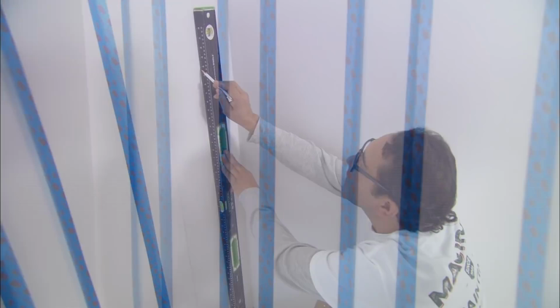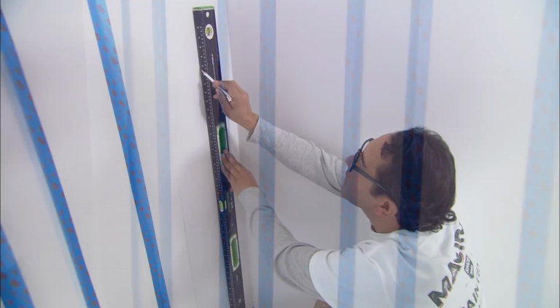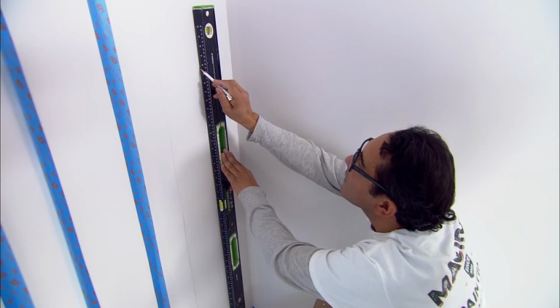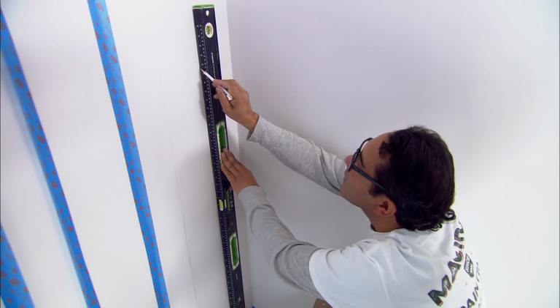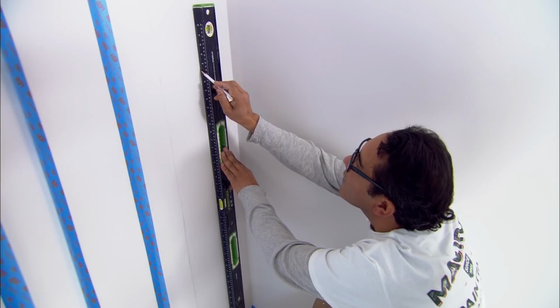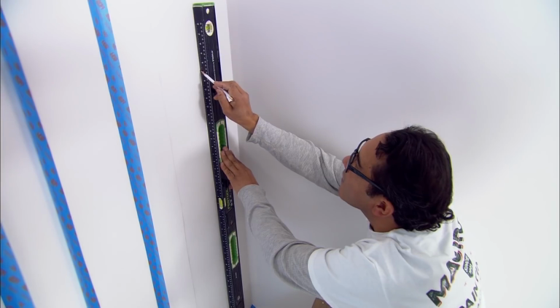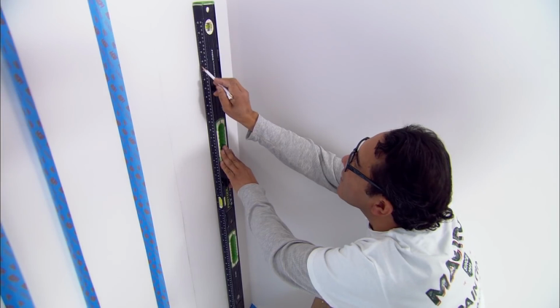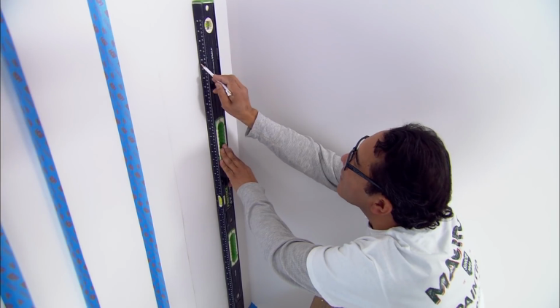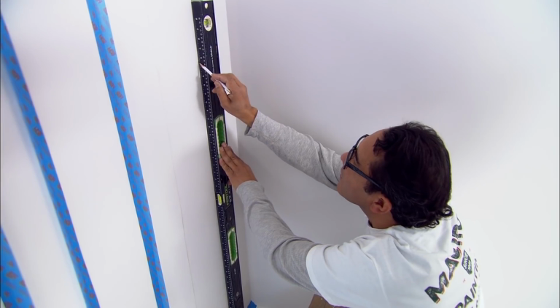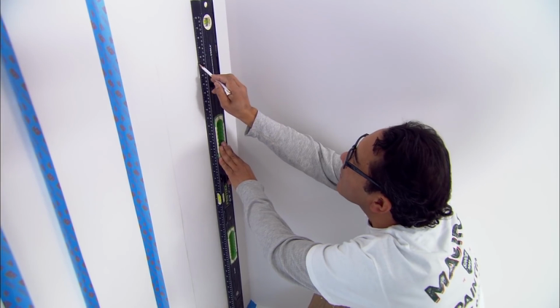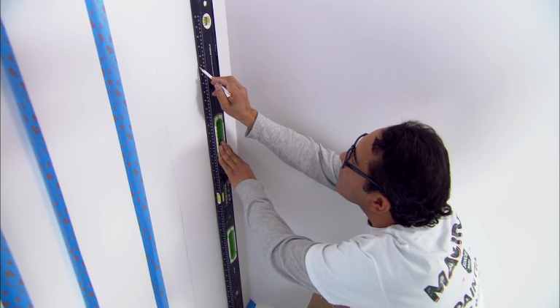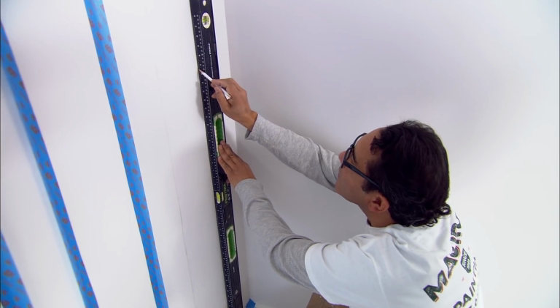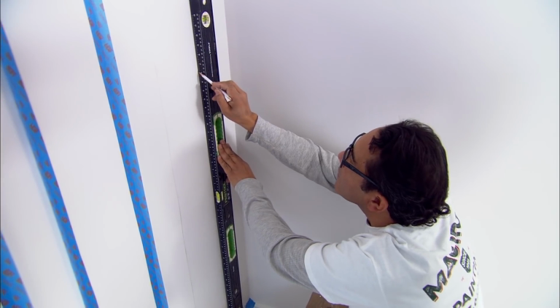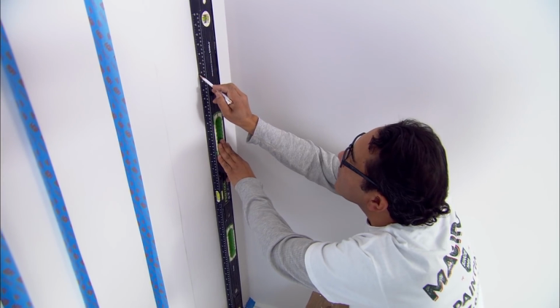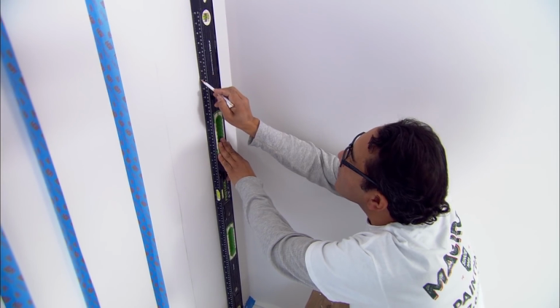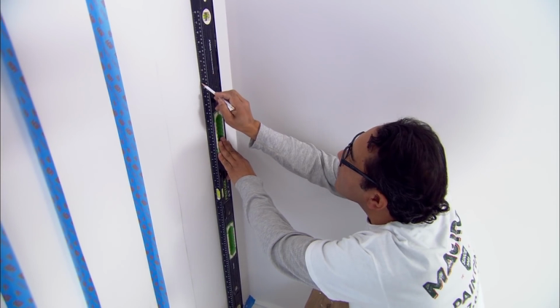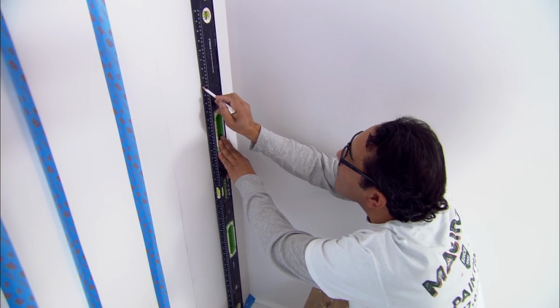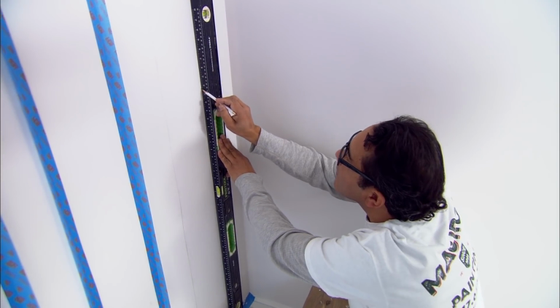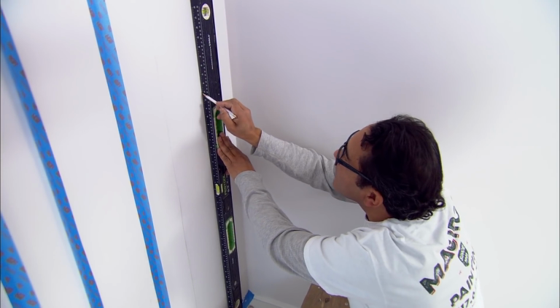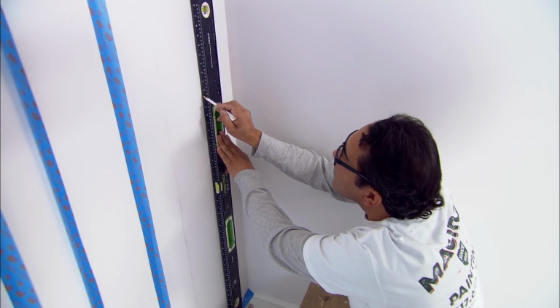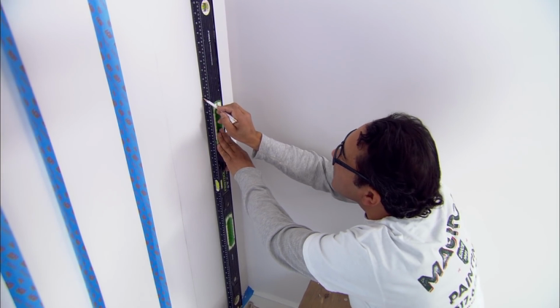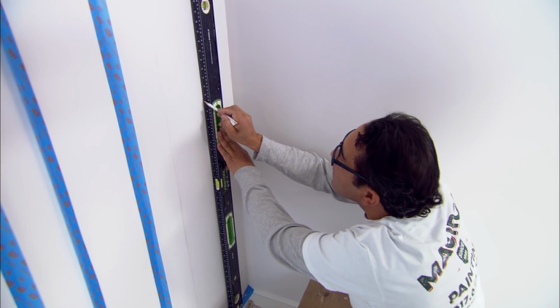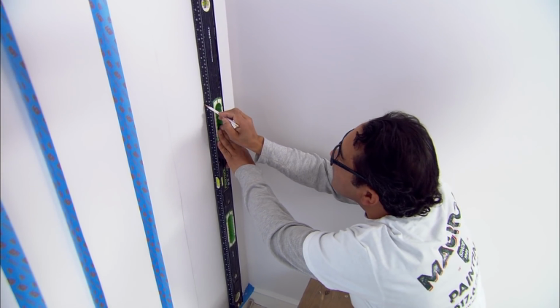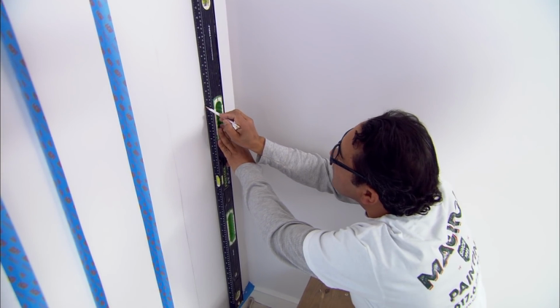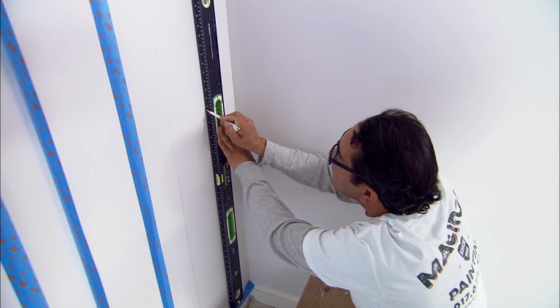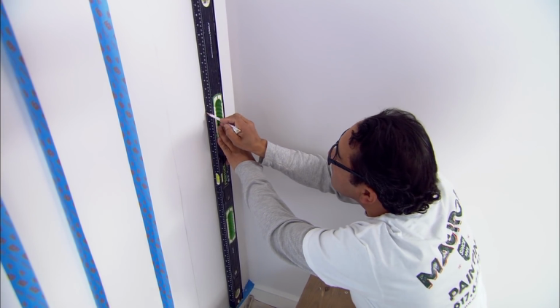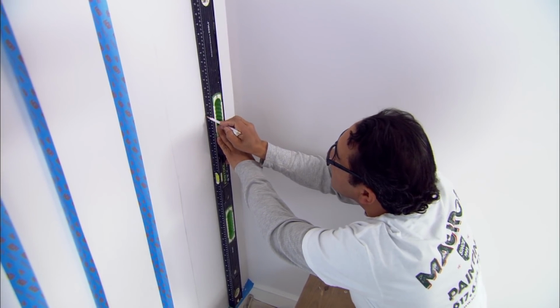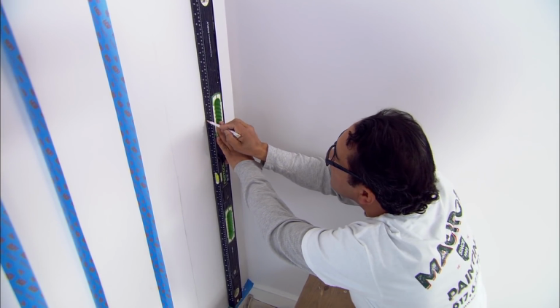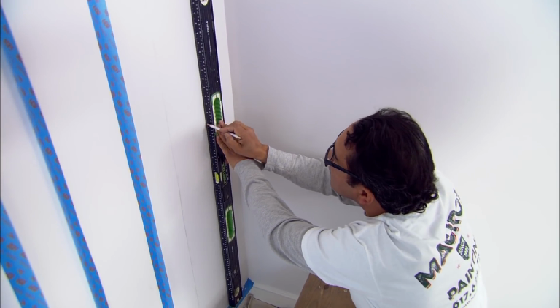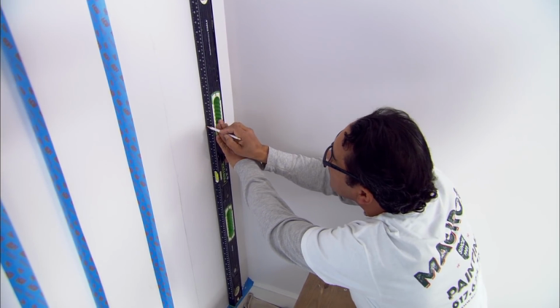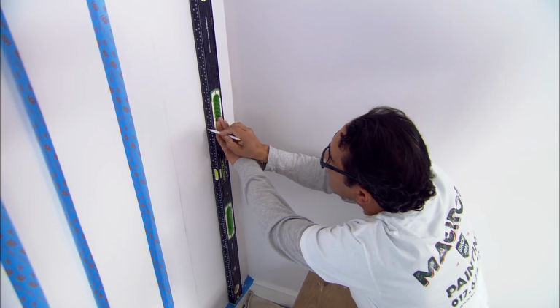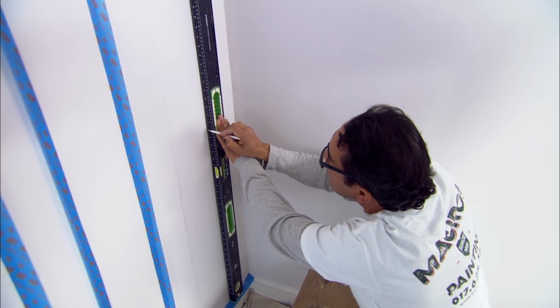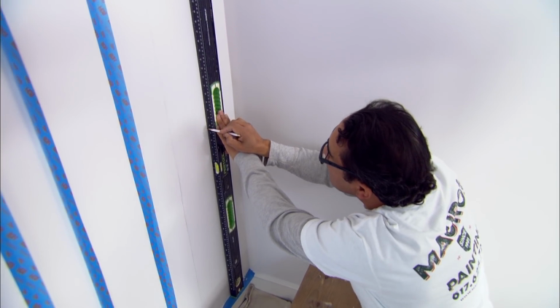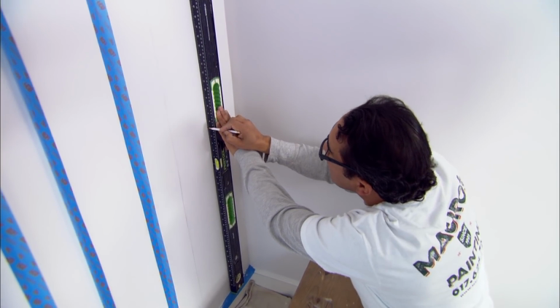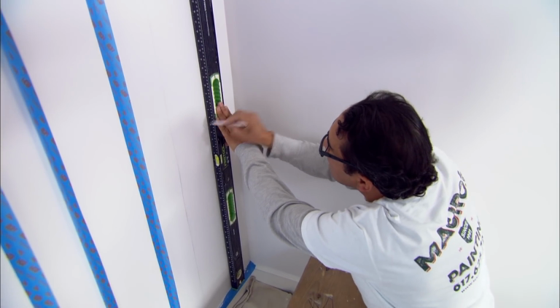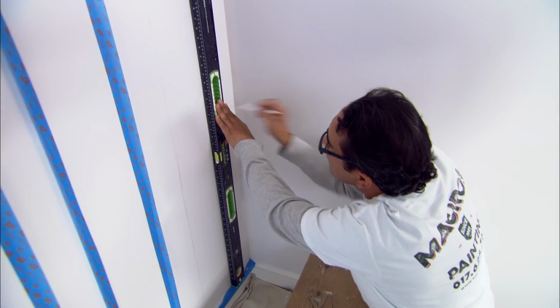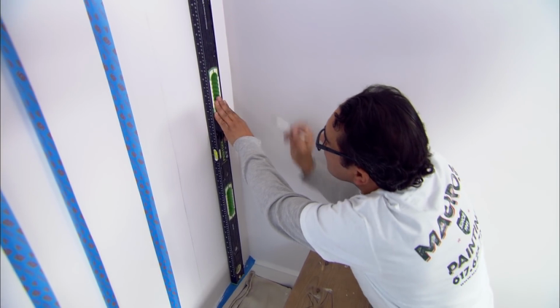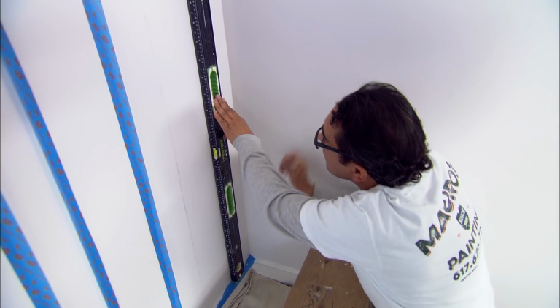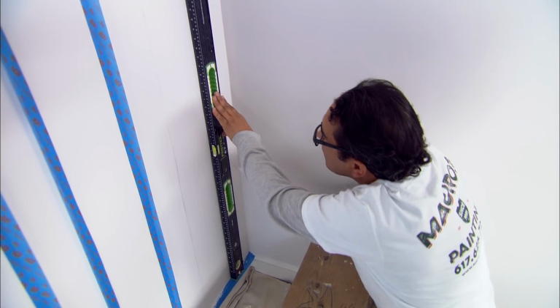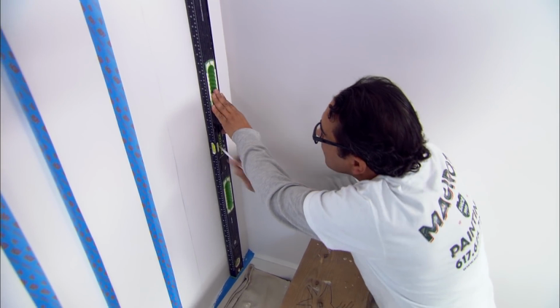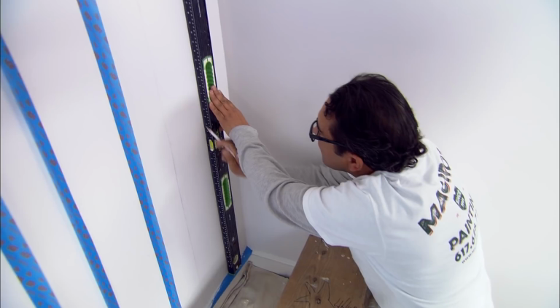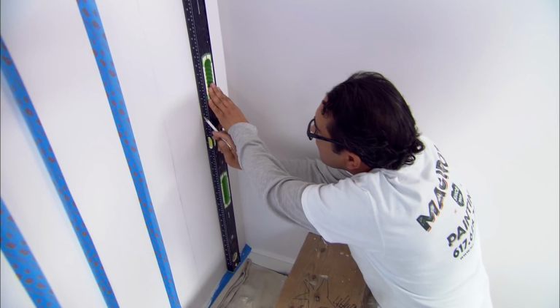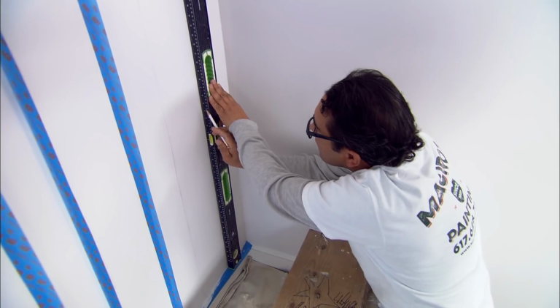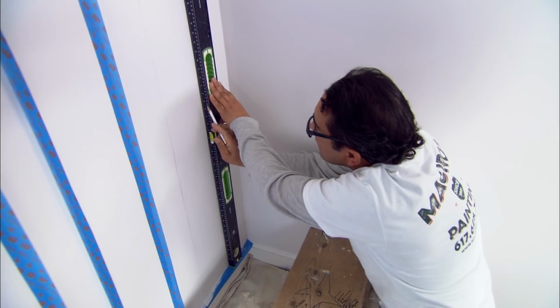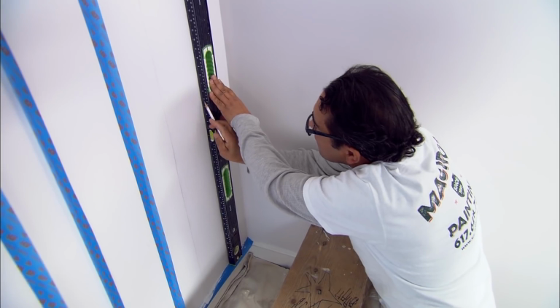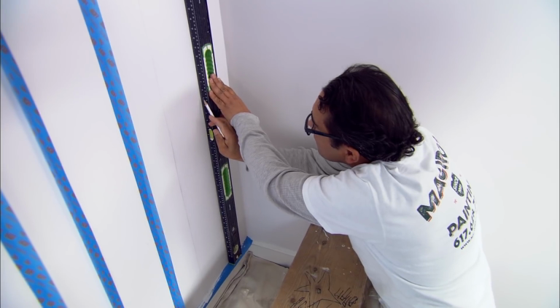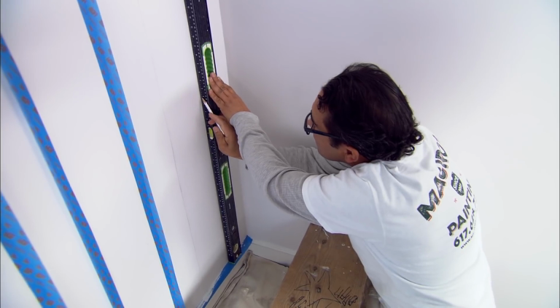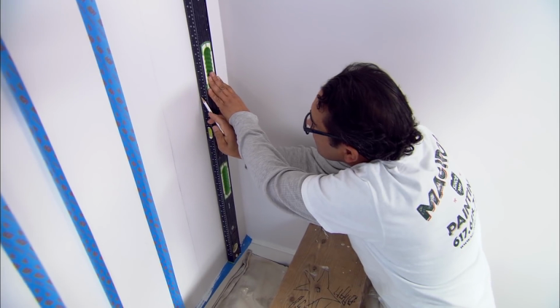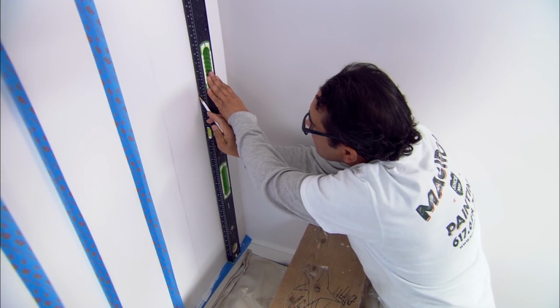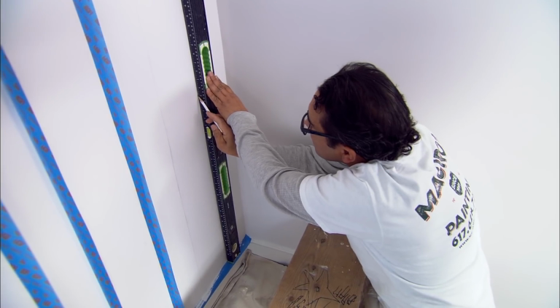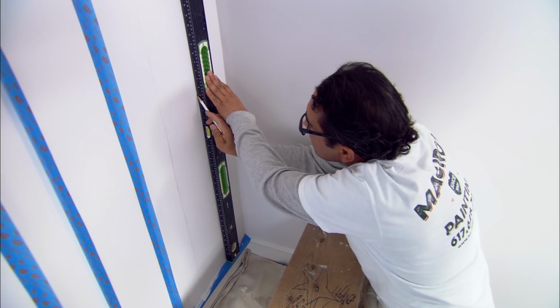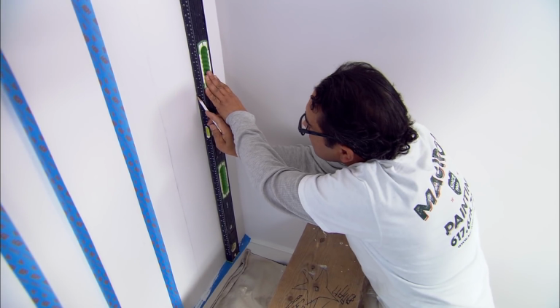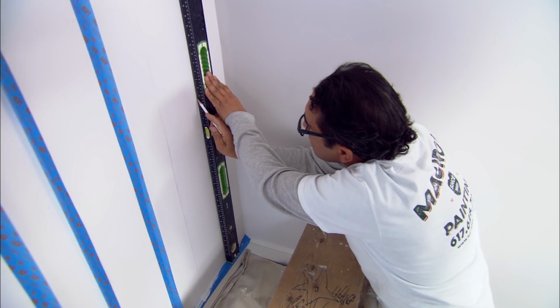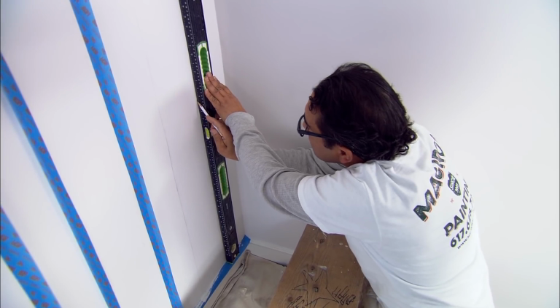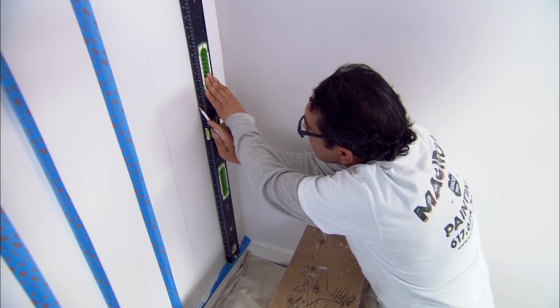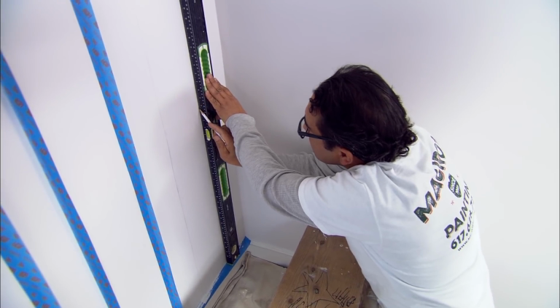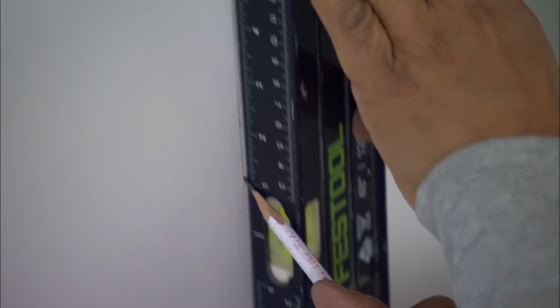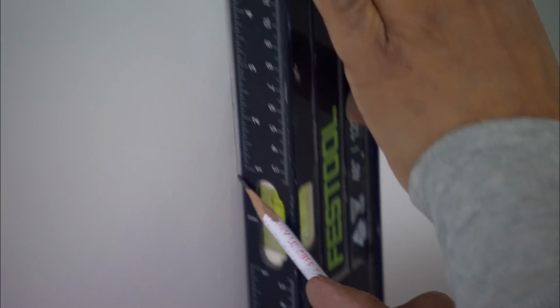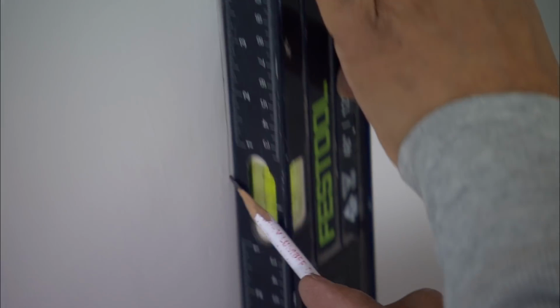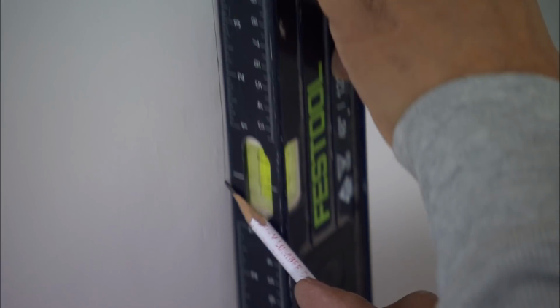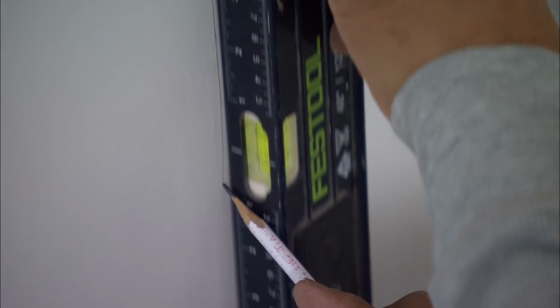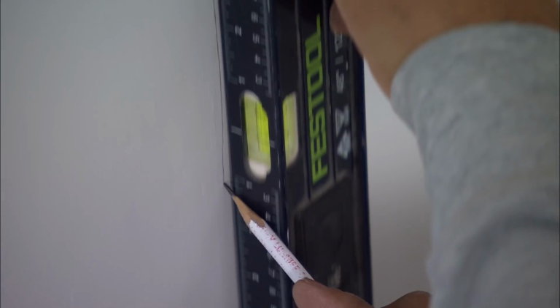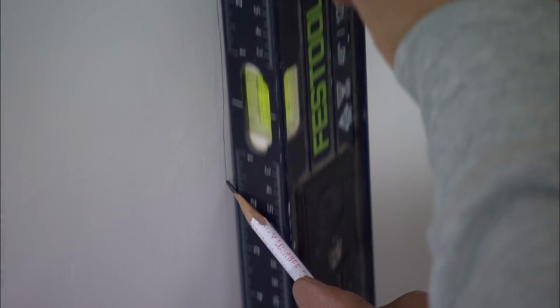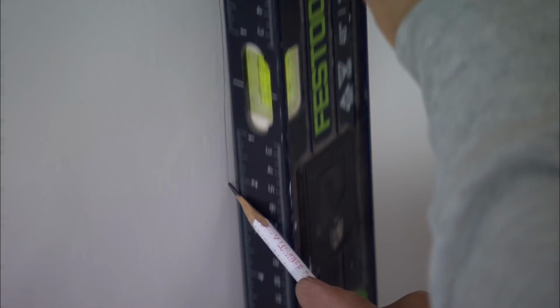Now I have my last stripe to draw the line. The level's going to make sure that everything is perfectly parallel. It's going to look fantastic.